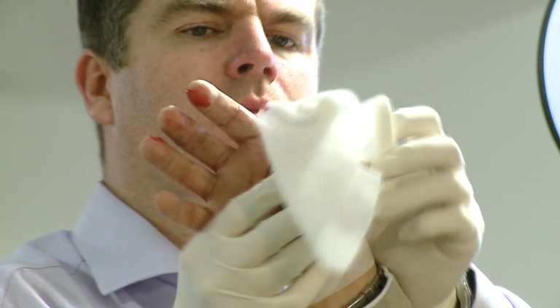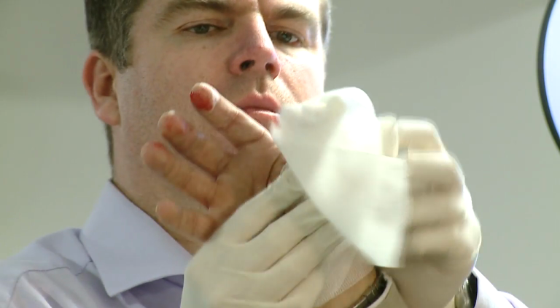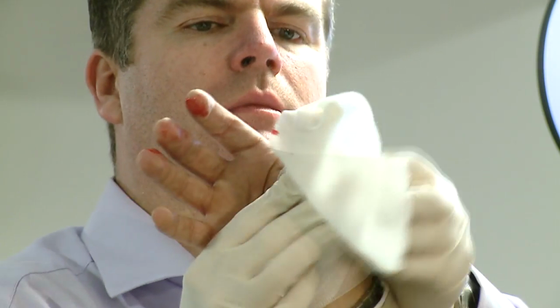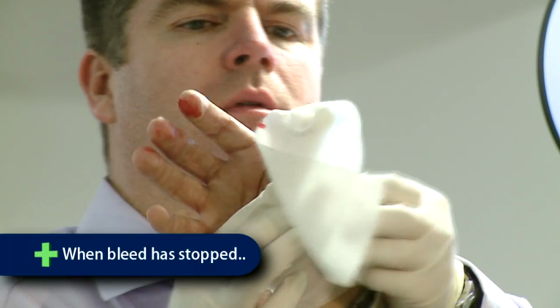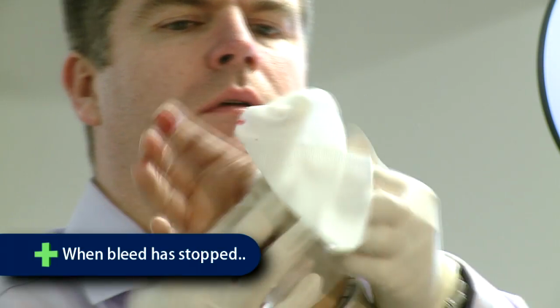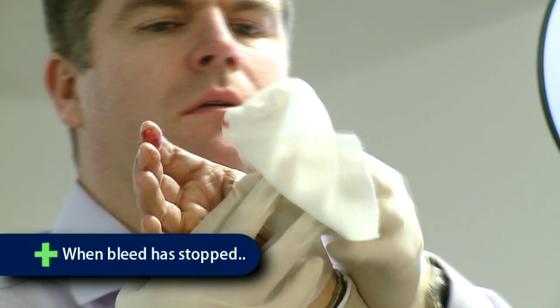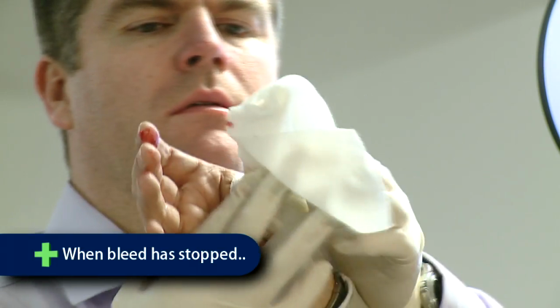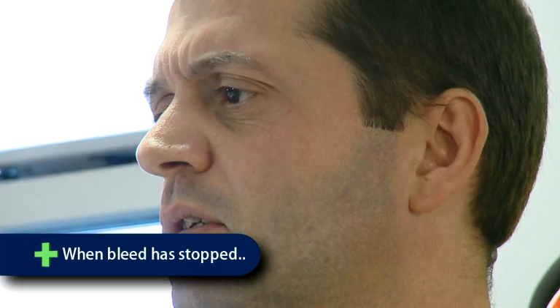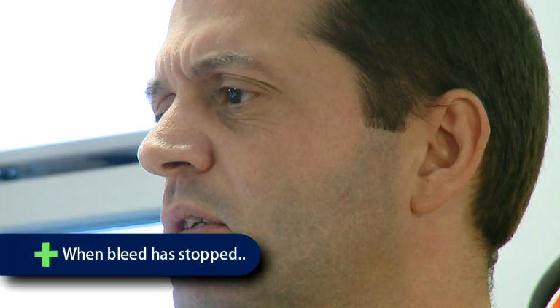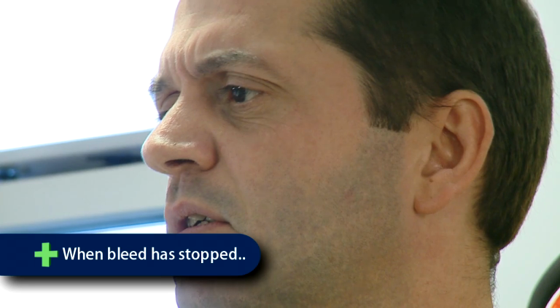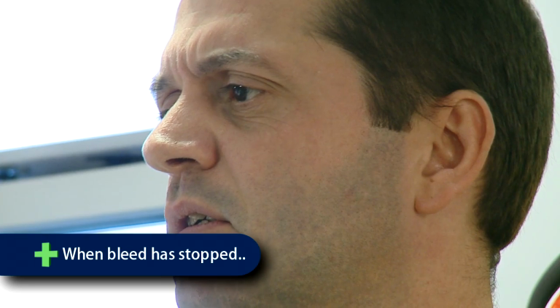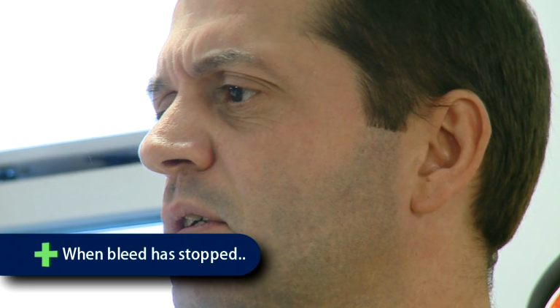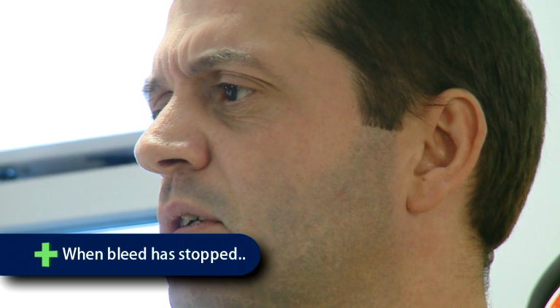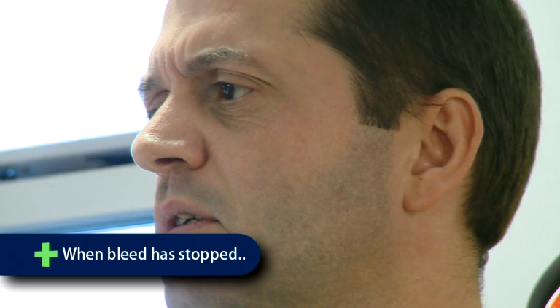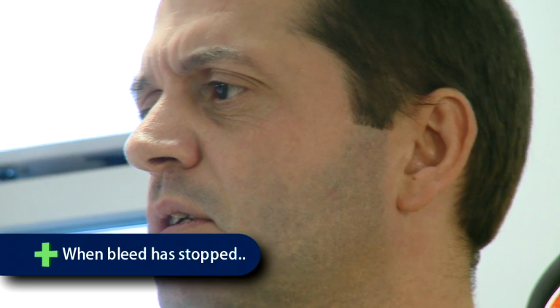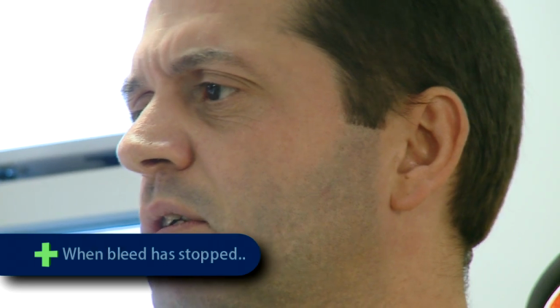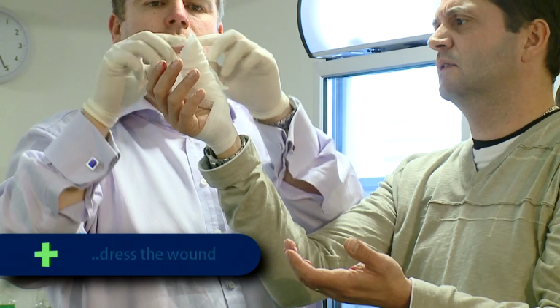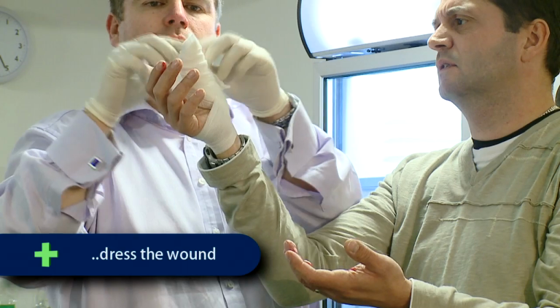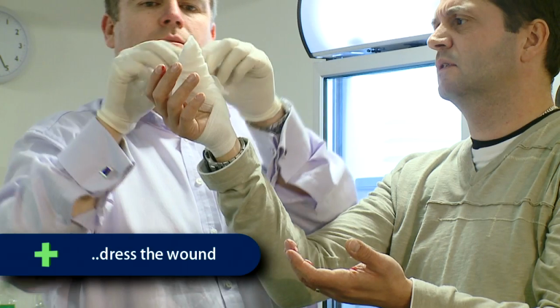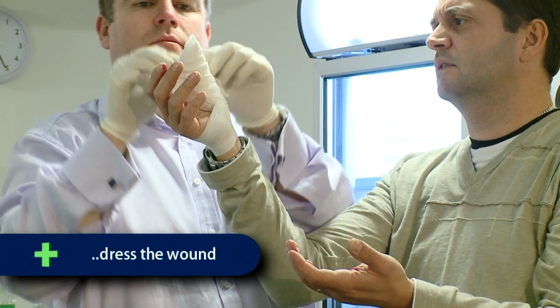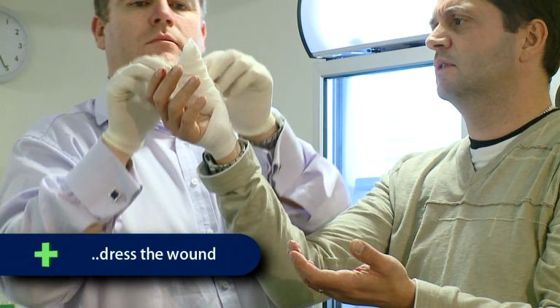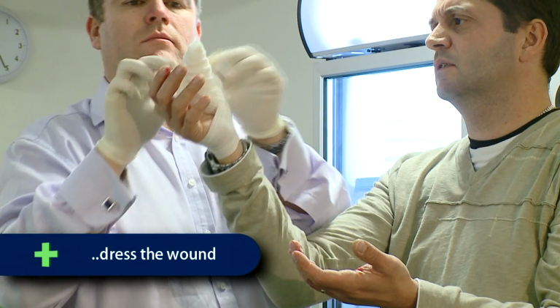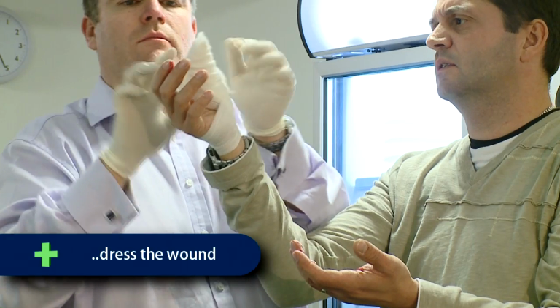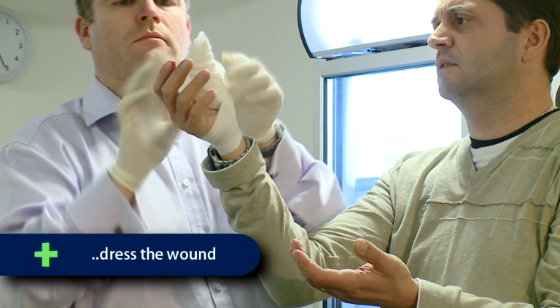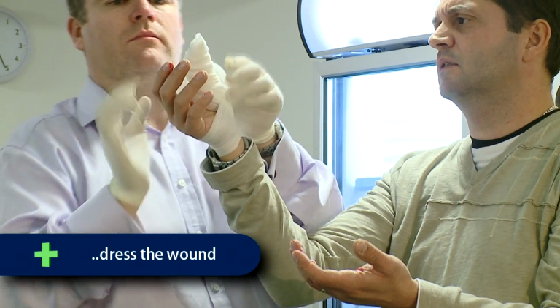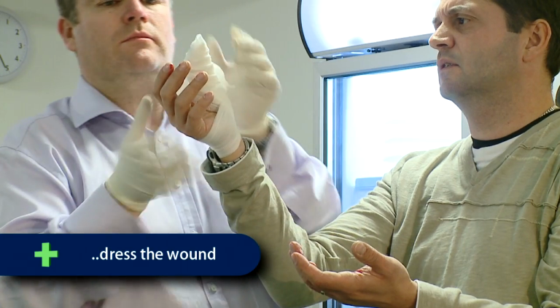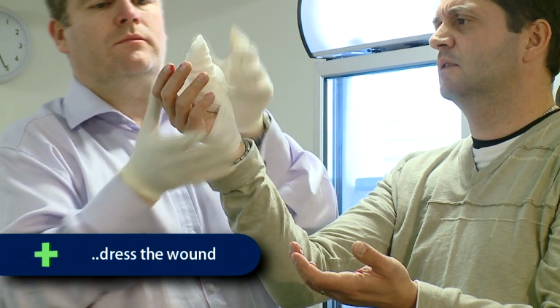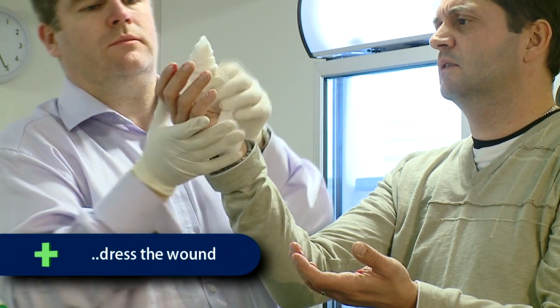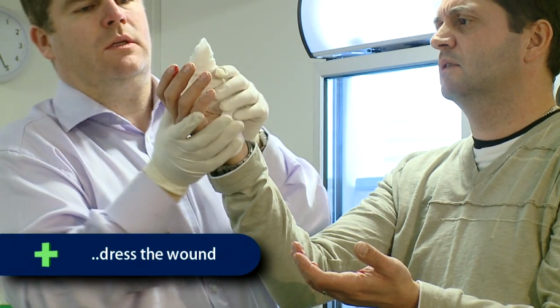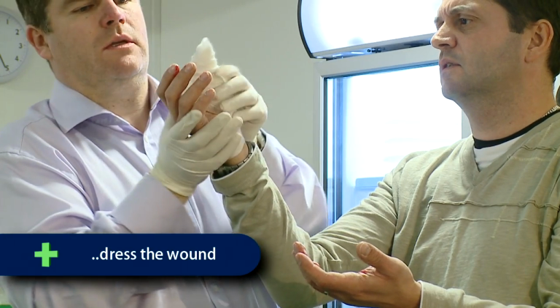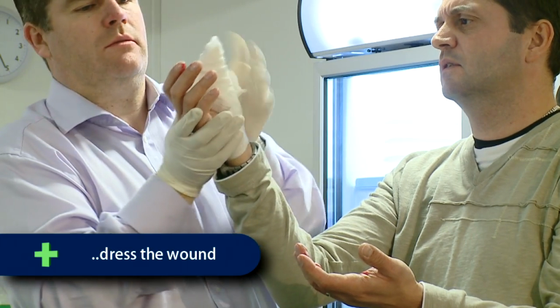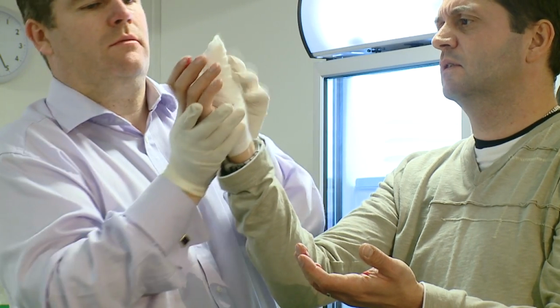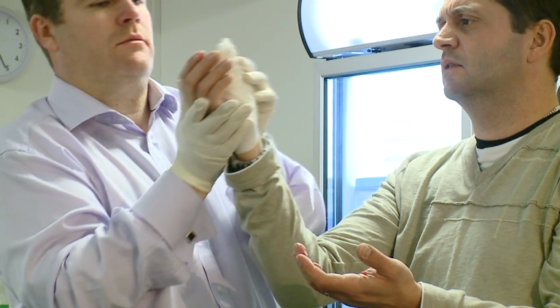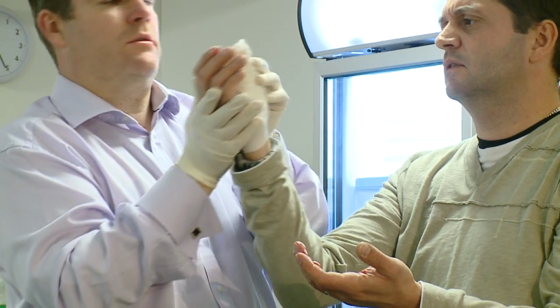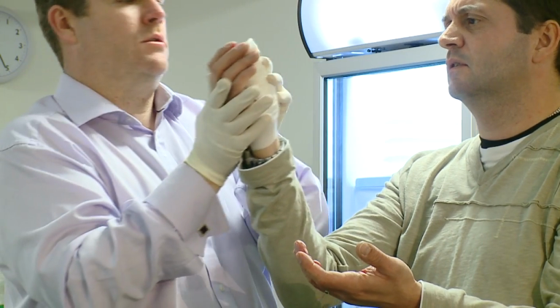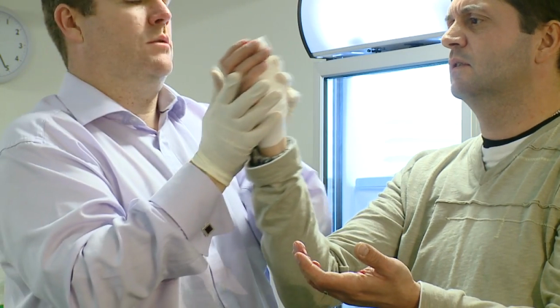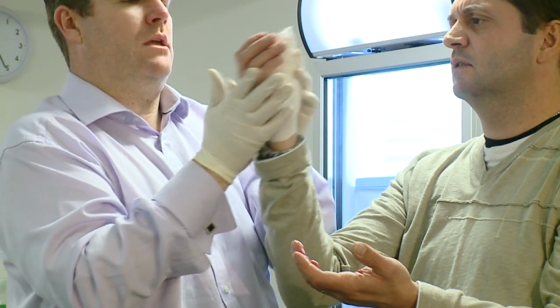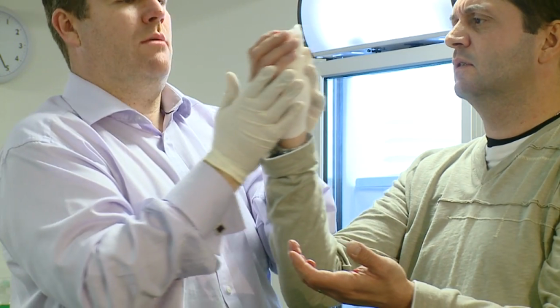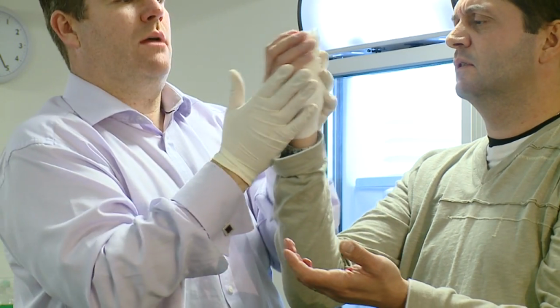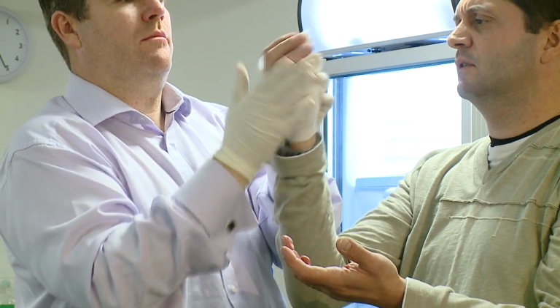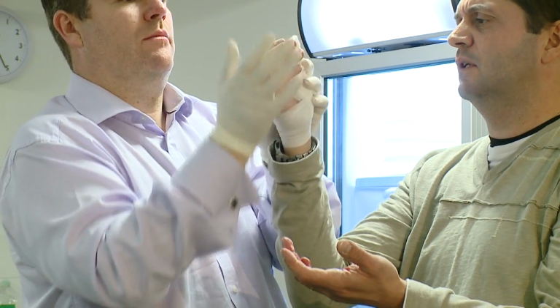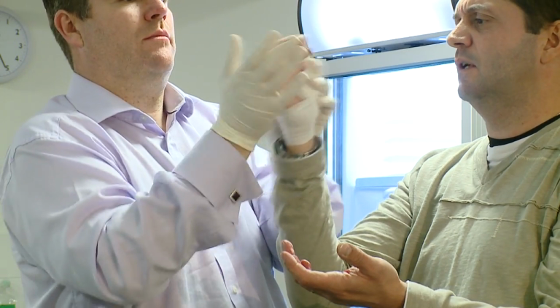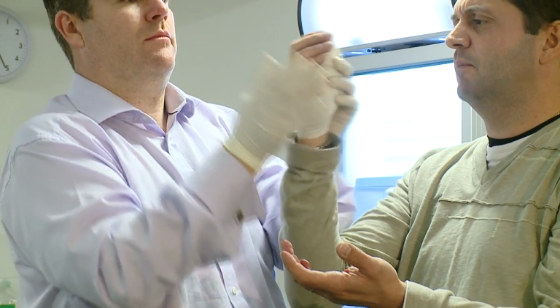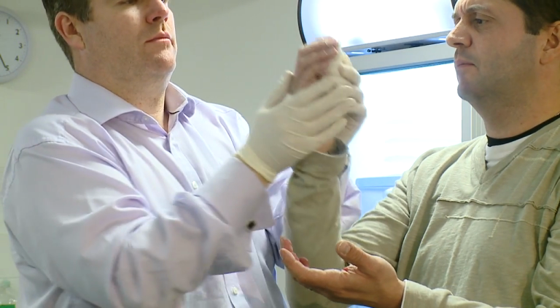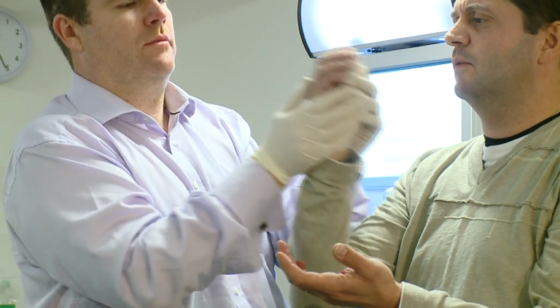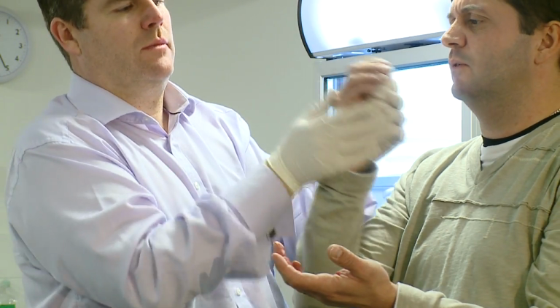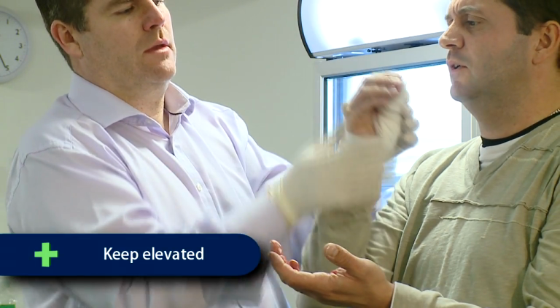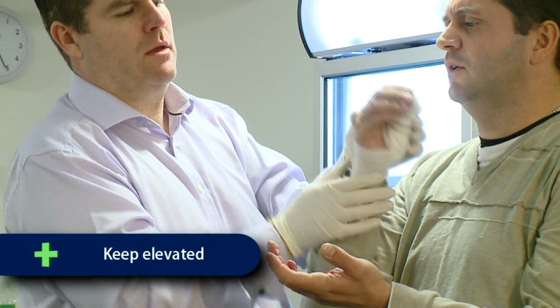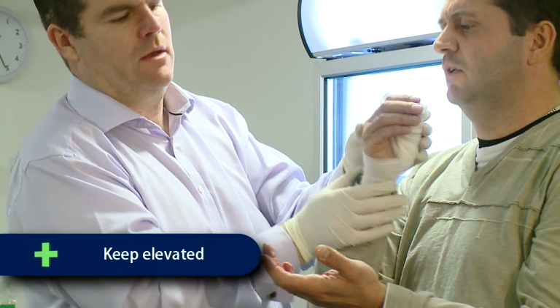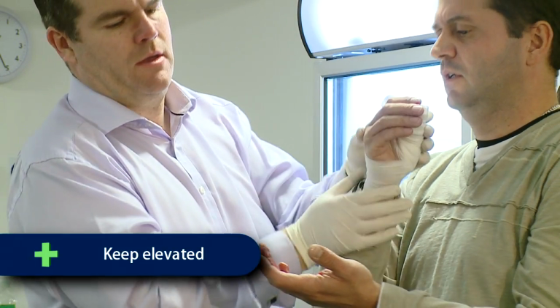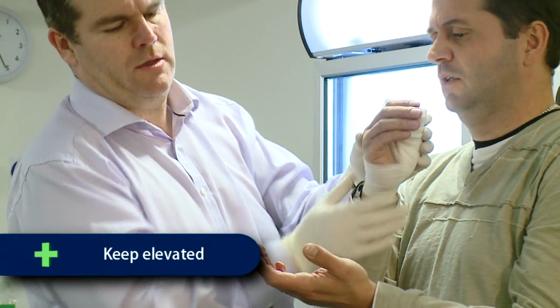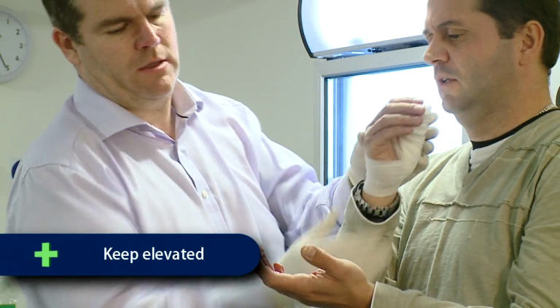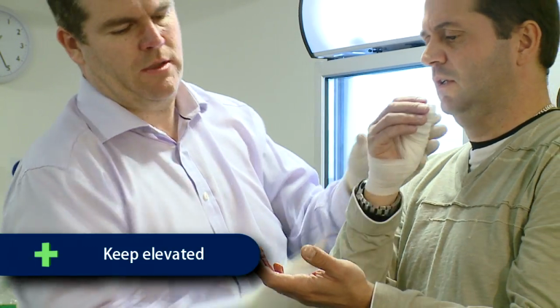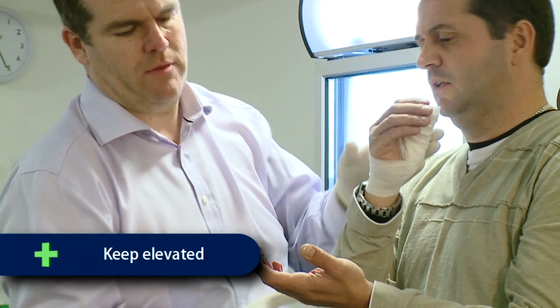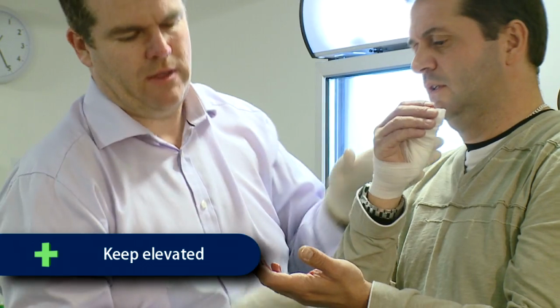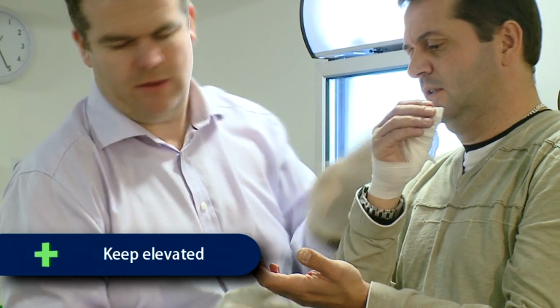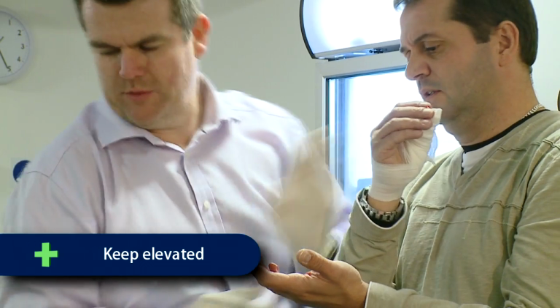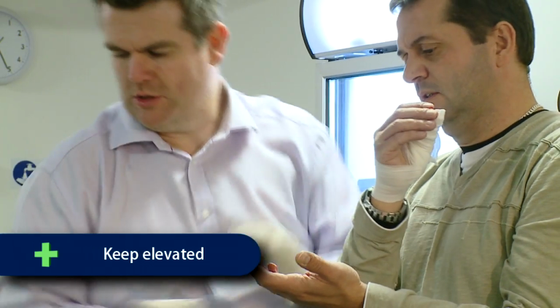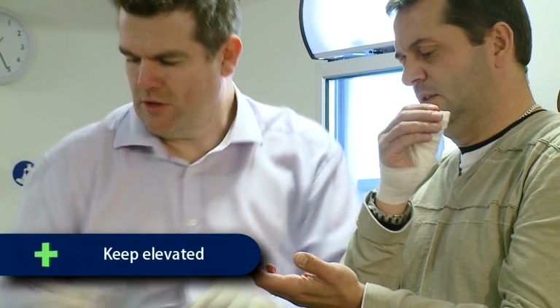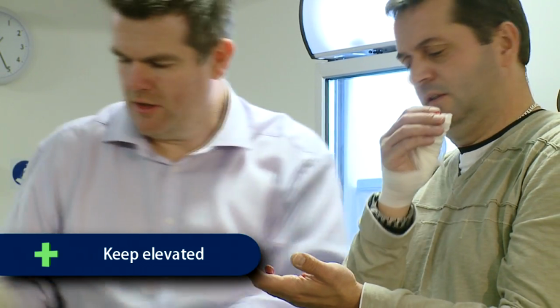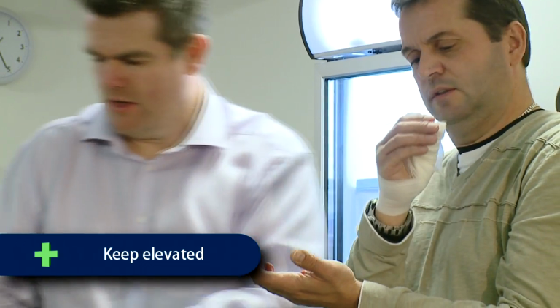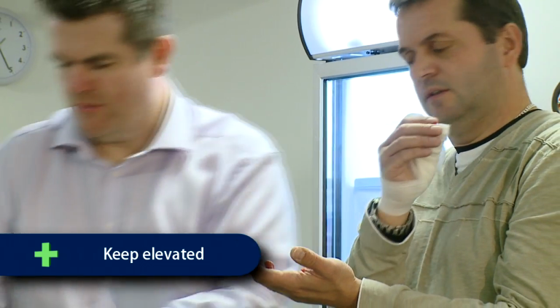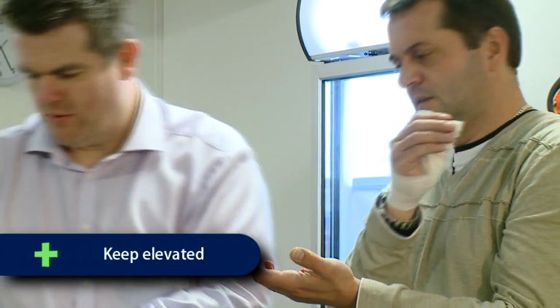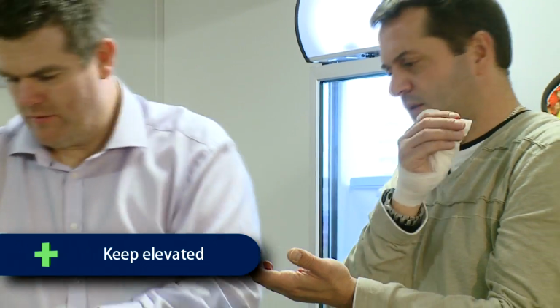Once the flow of blood has stopped, dress the wound using an appropriate size dressing from your first aid box, and keep it elevated at all times.